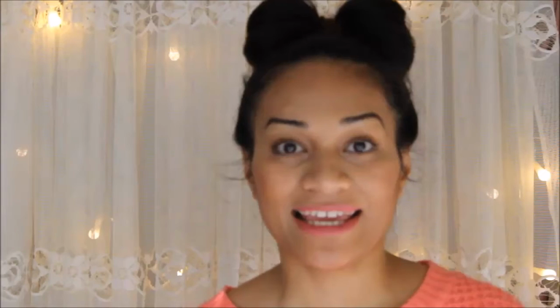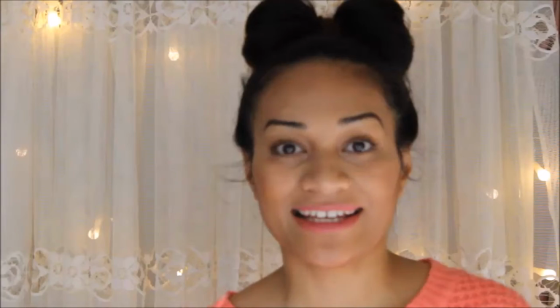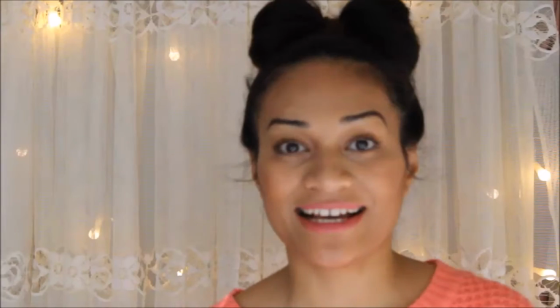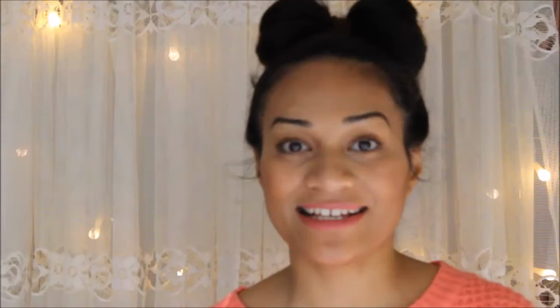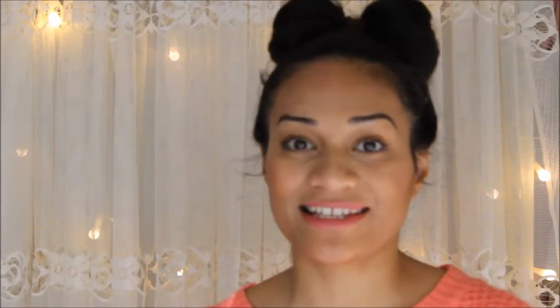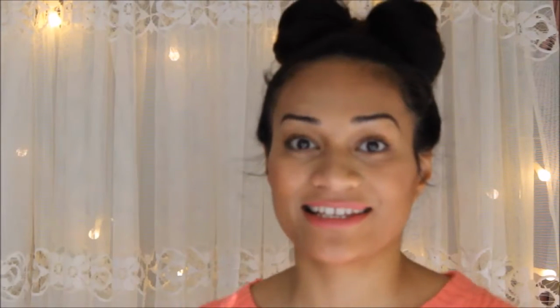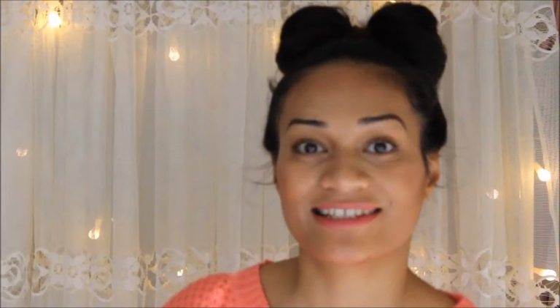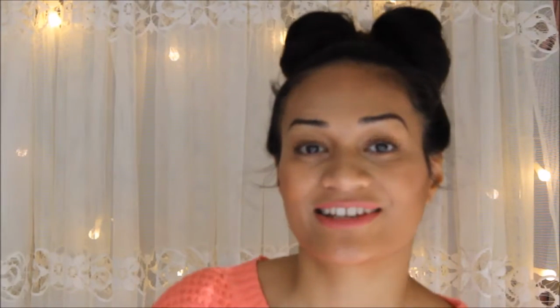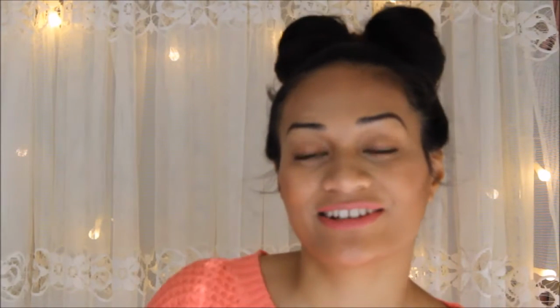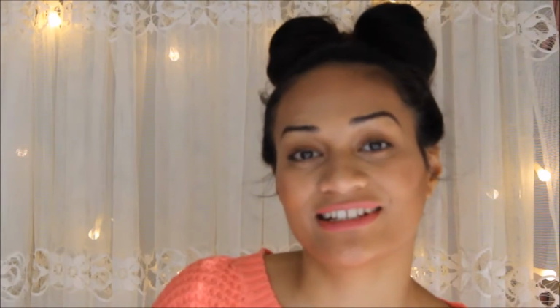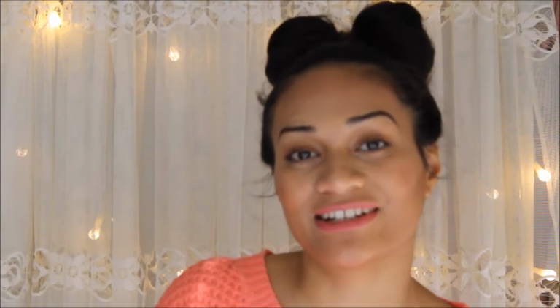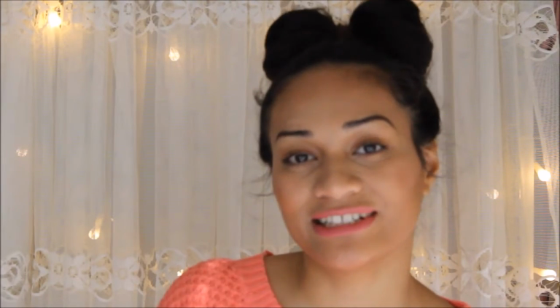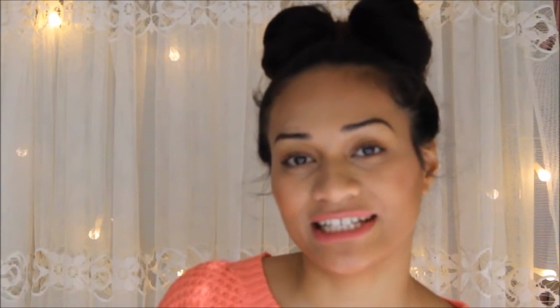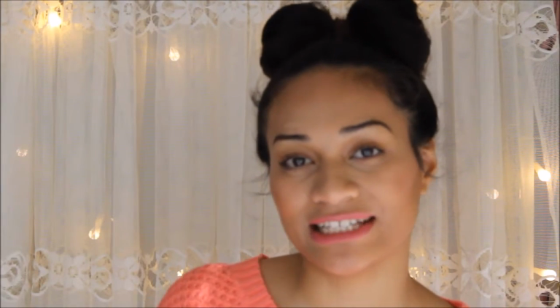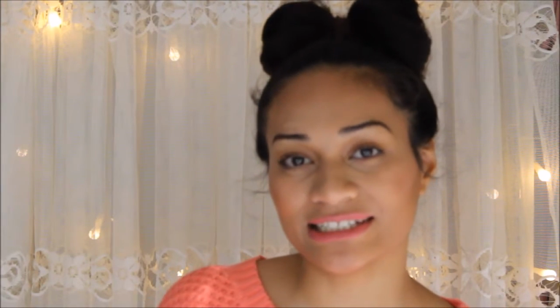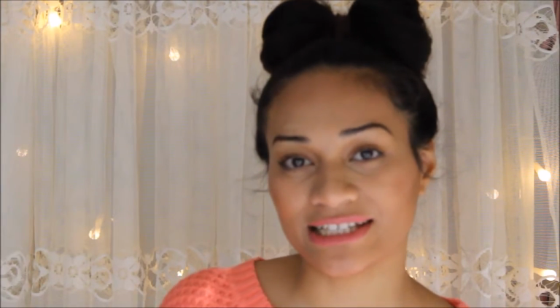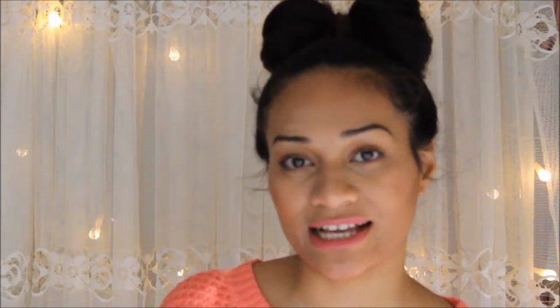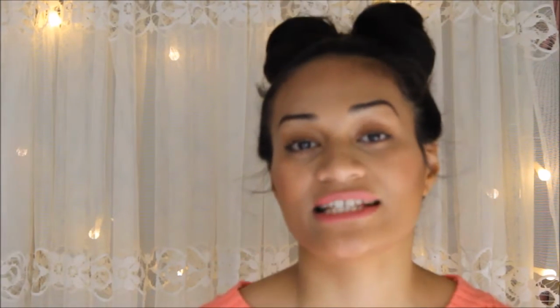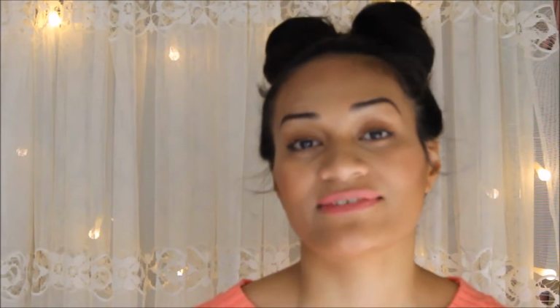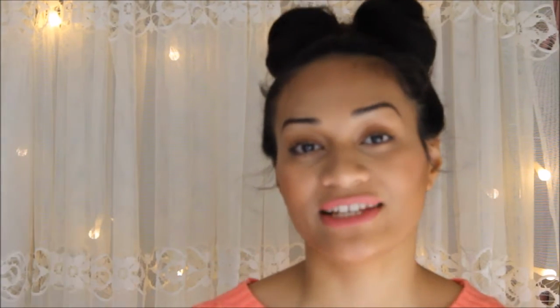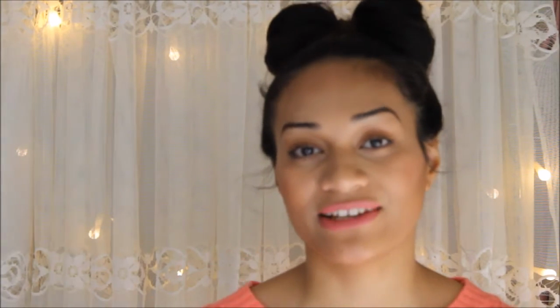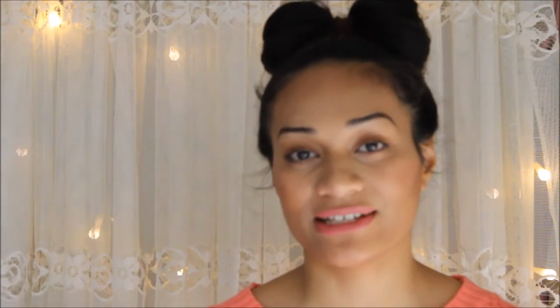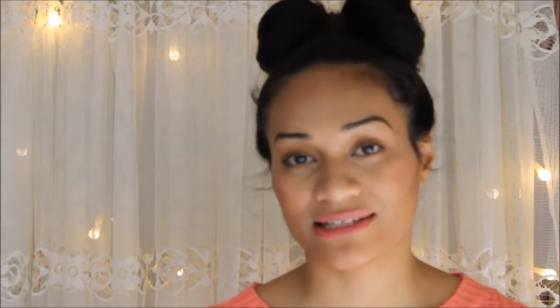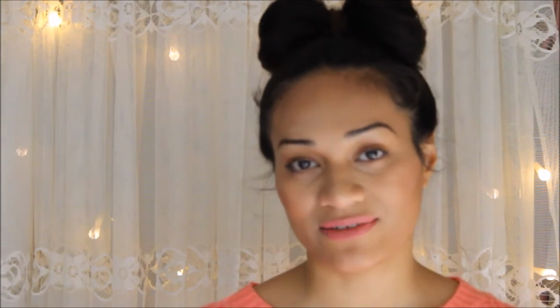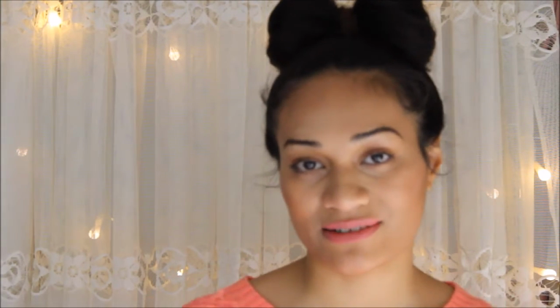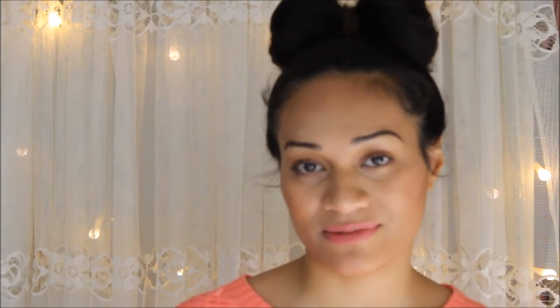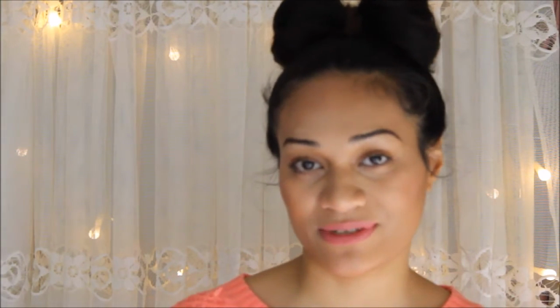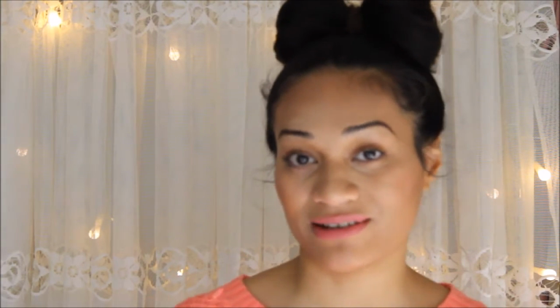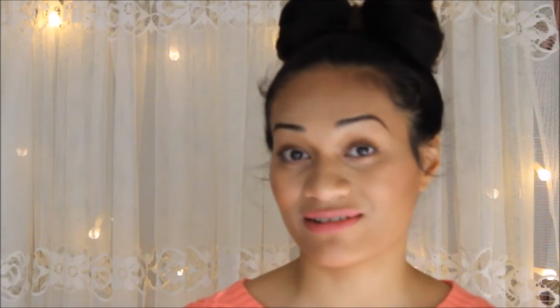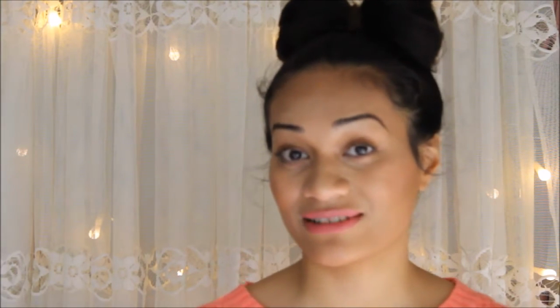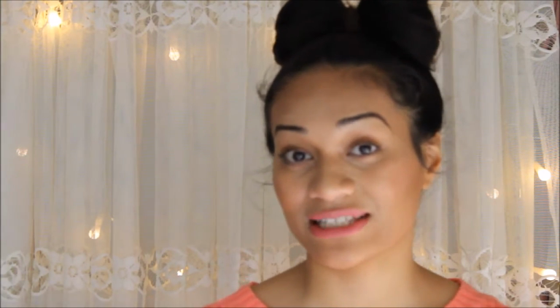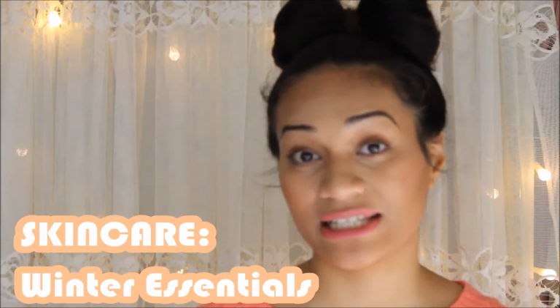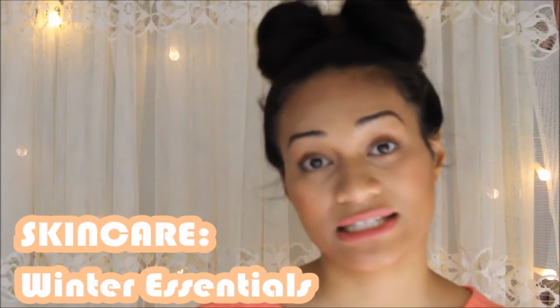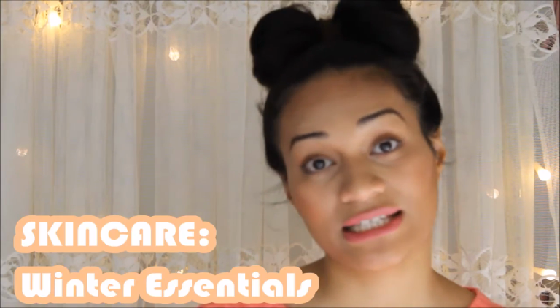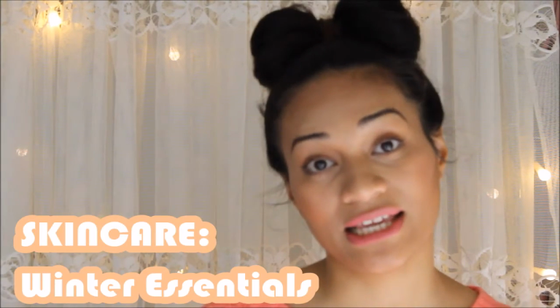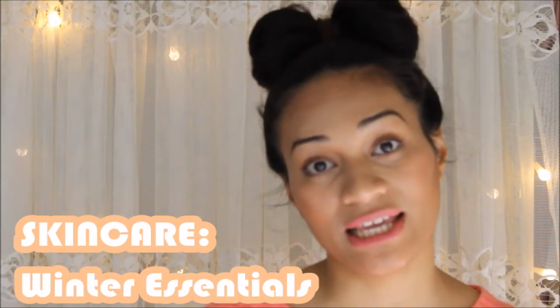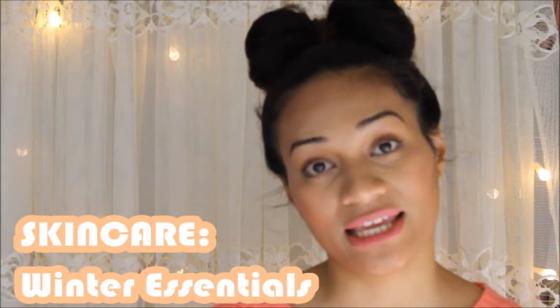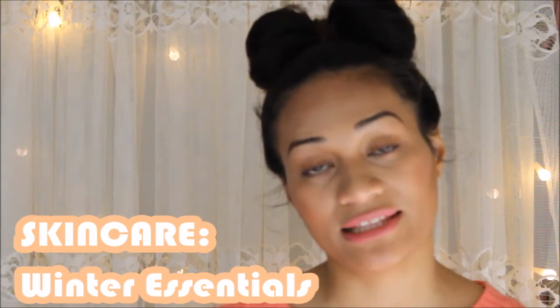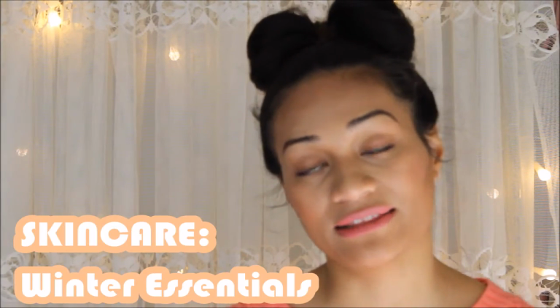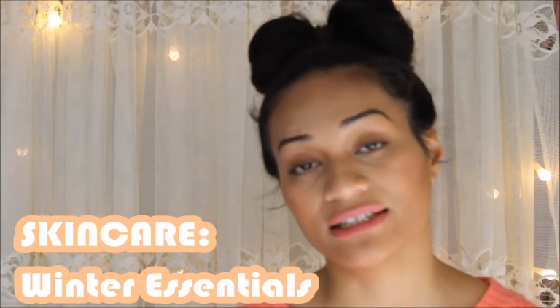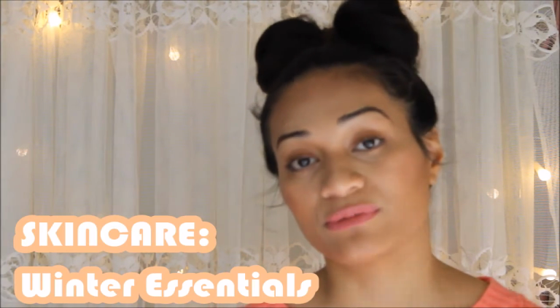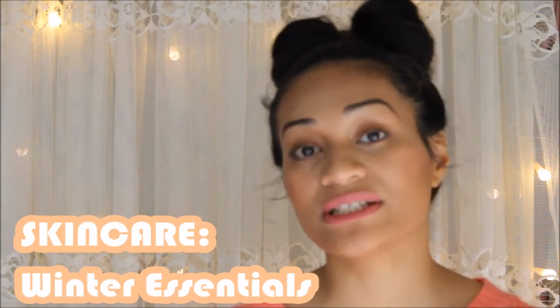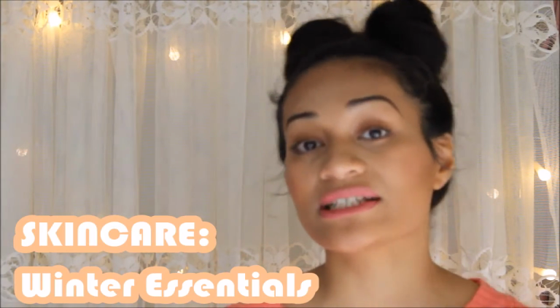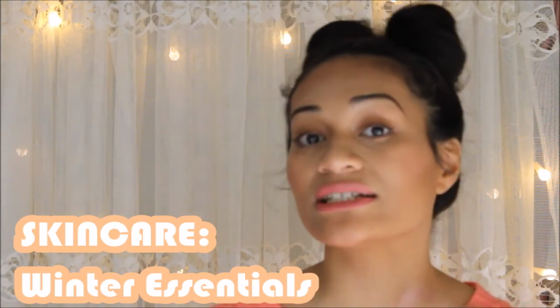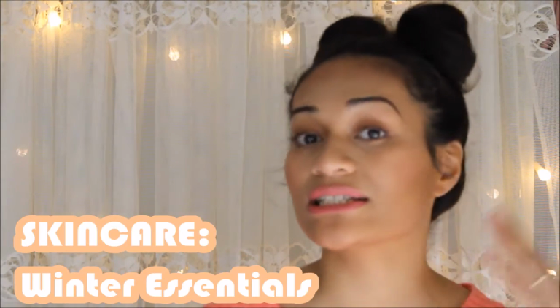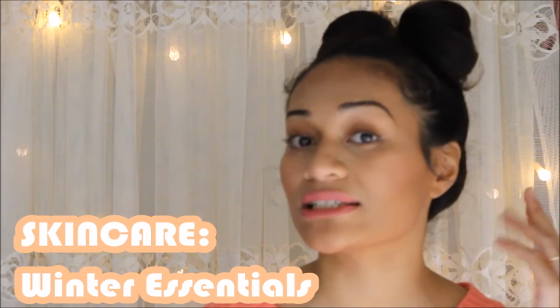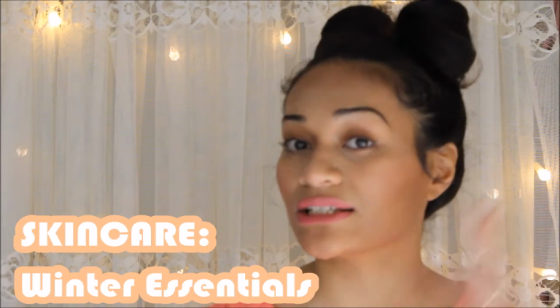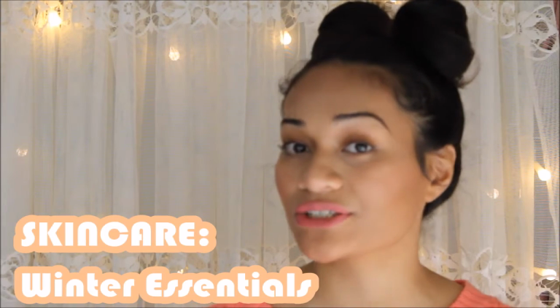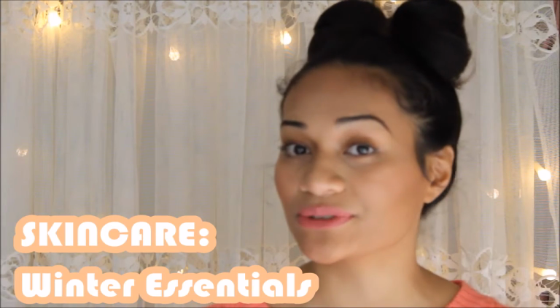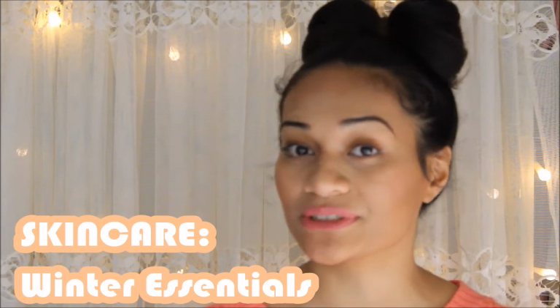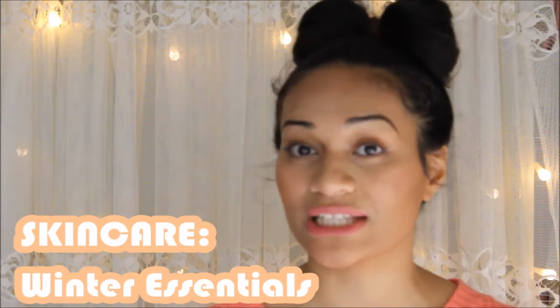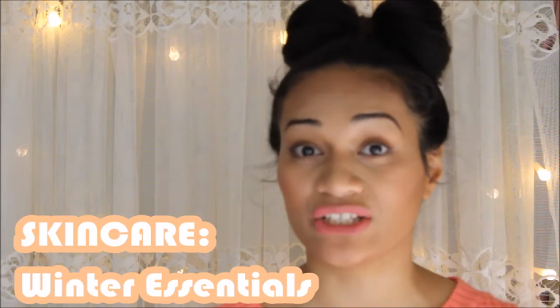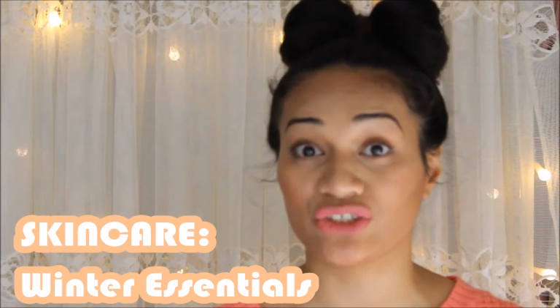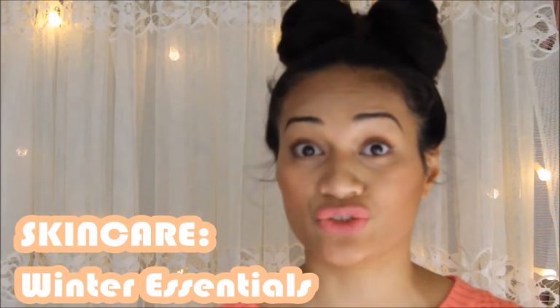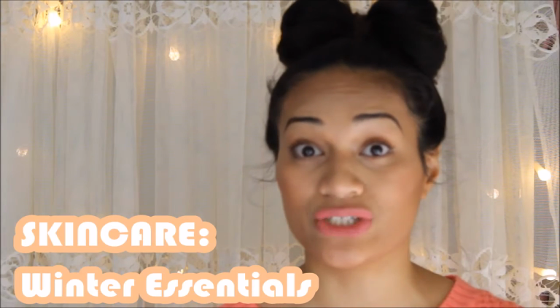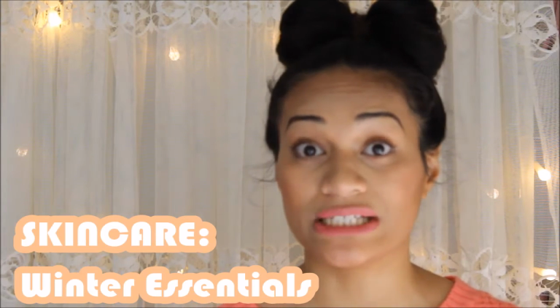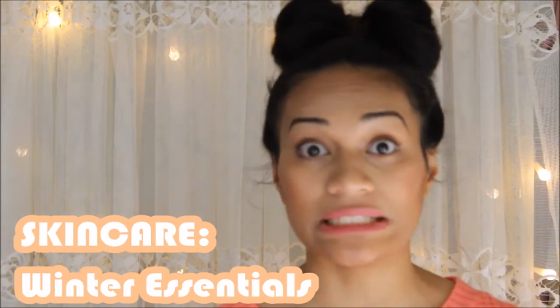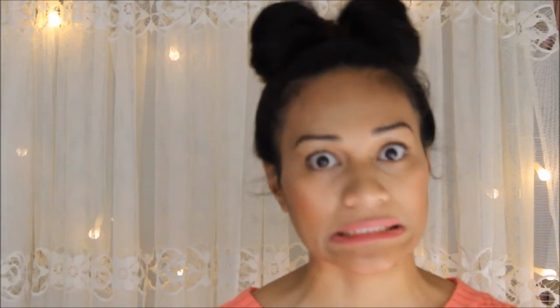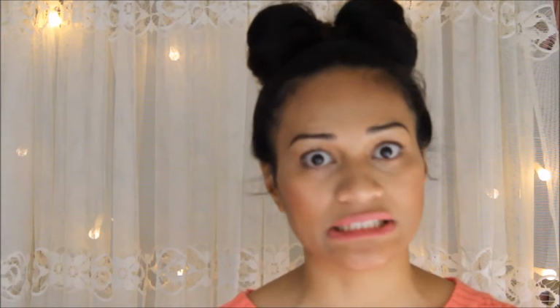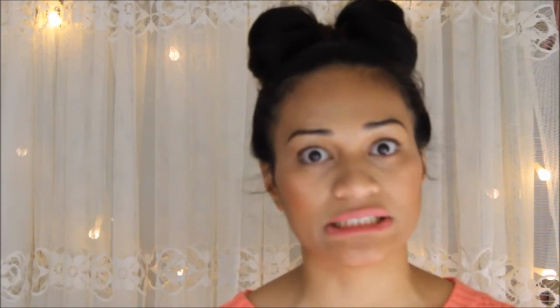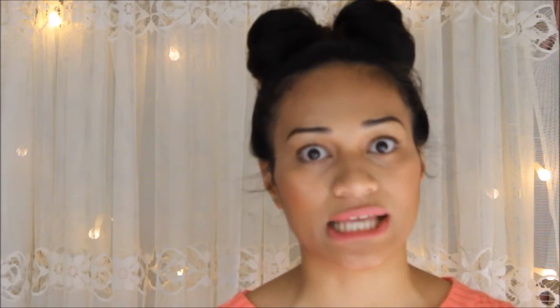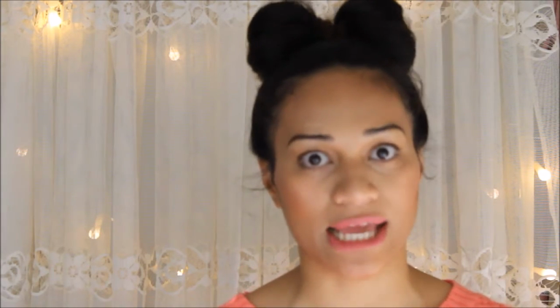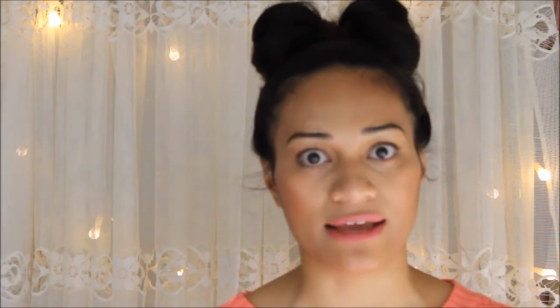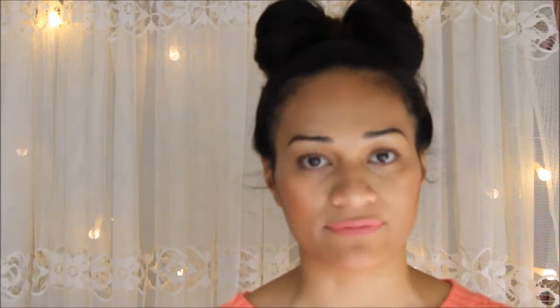Hey guys, it's Curly Curl here. Today's video is going to be on skincare and the winter essentials that you need to have.